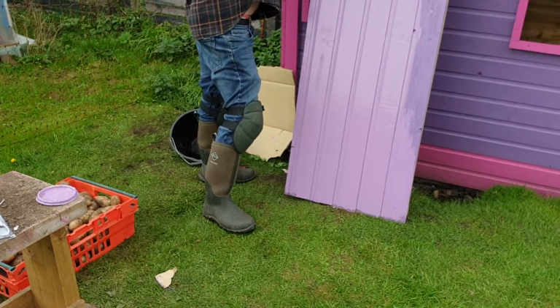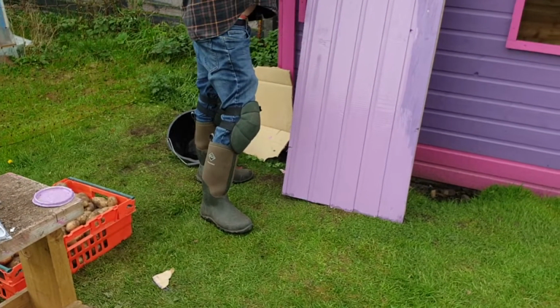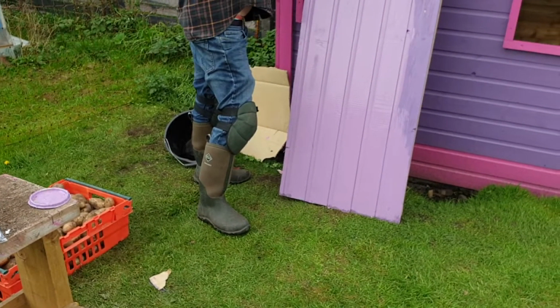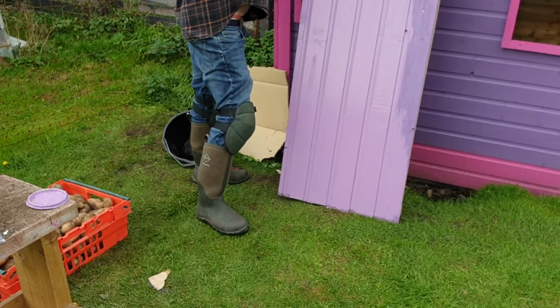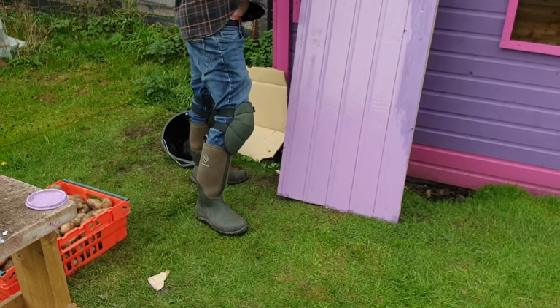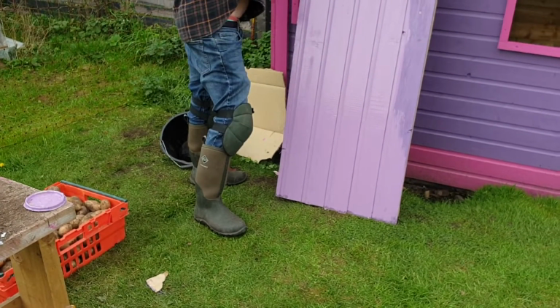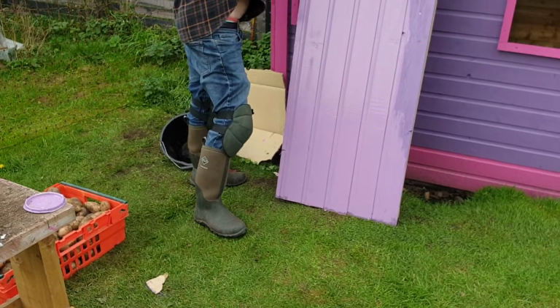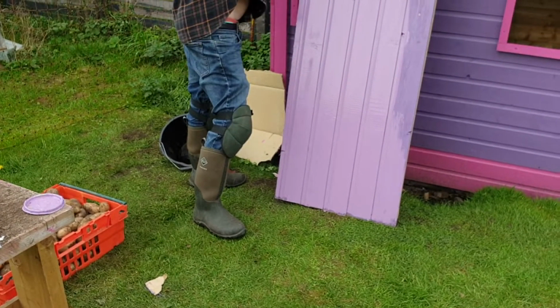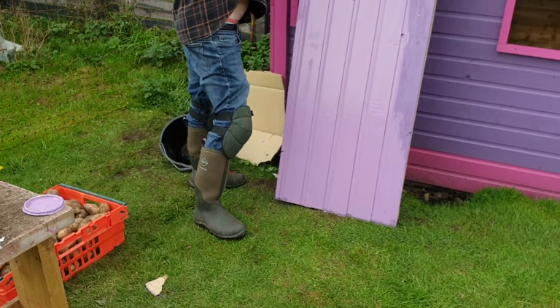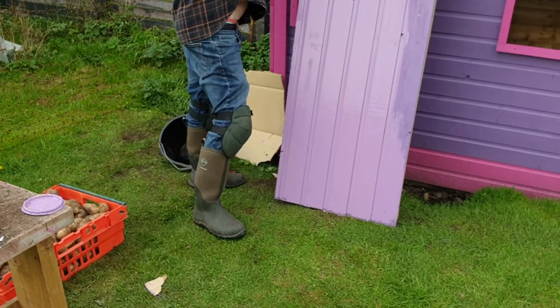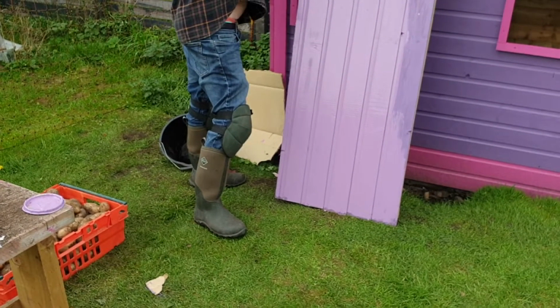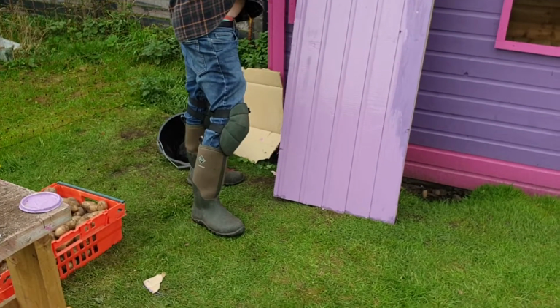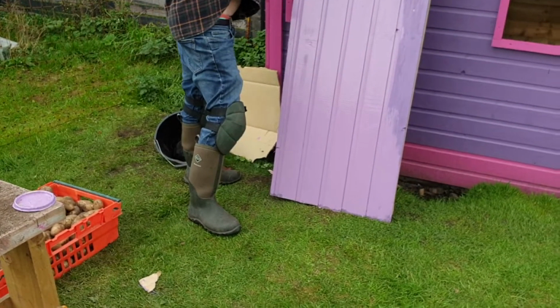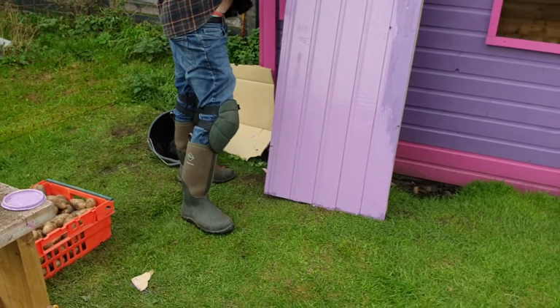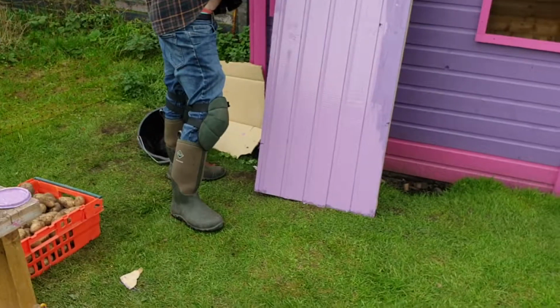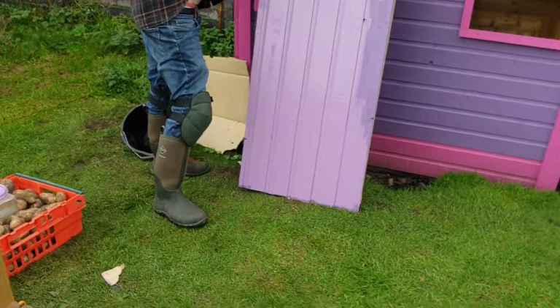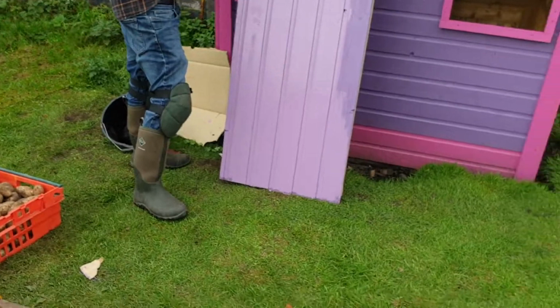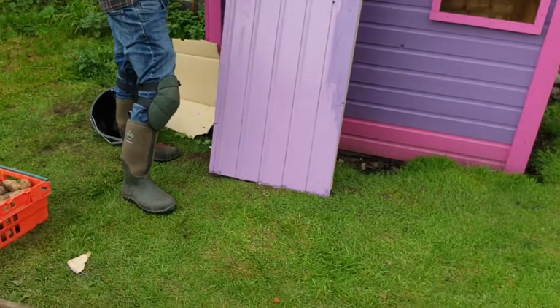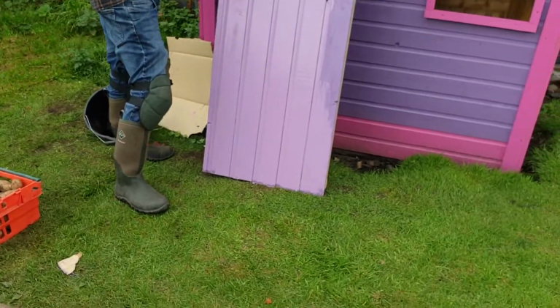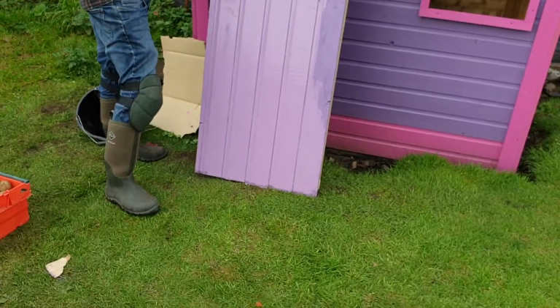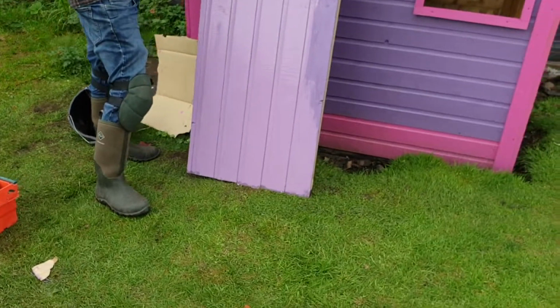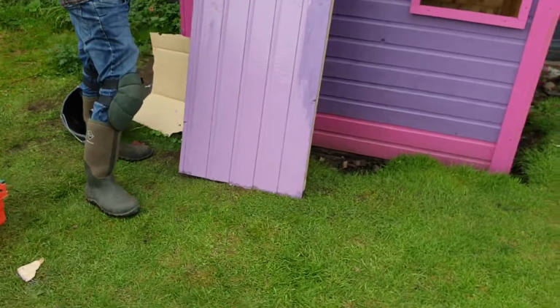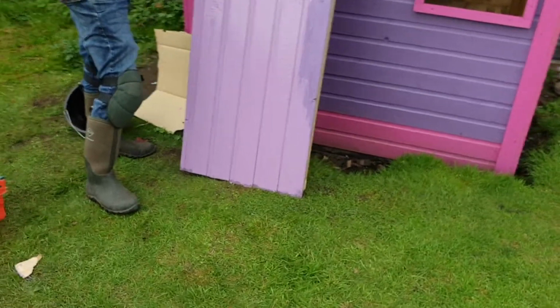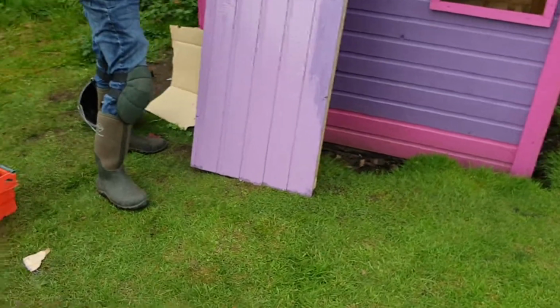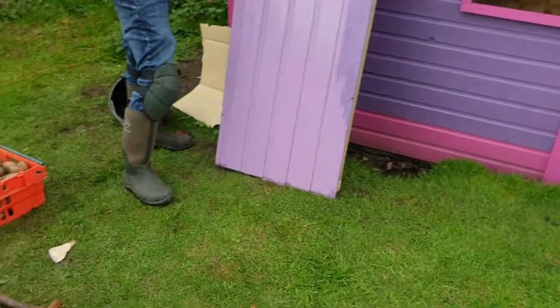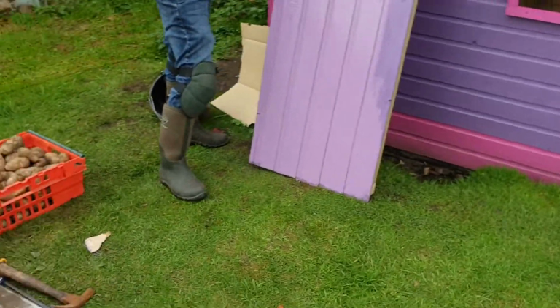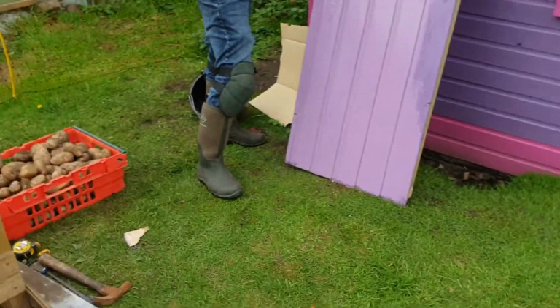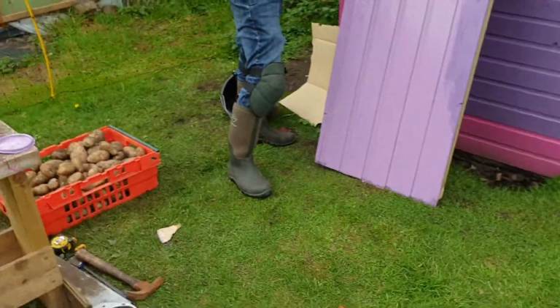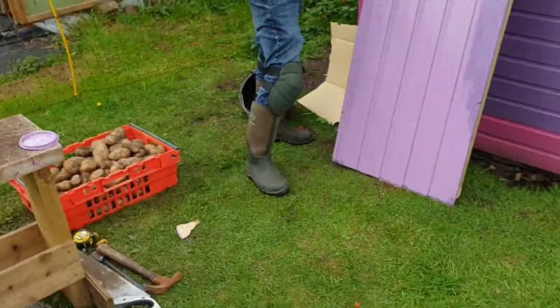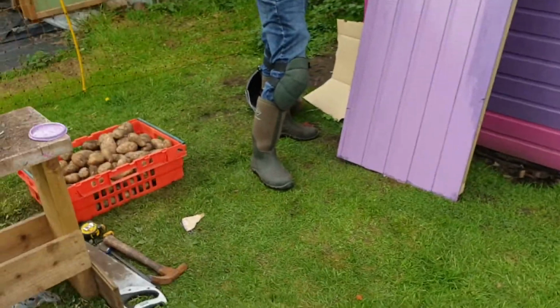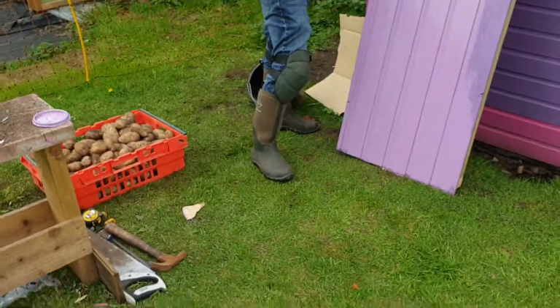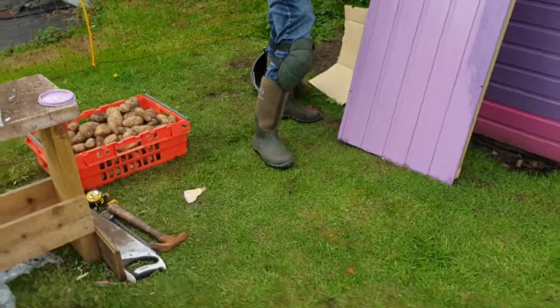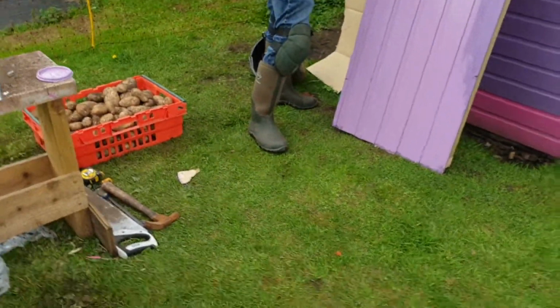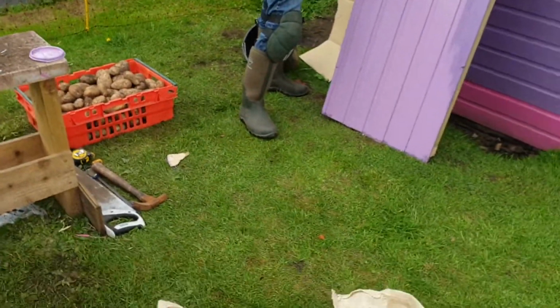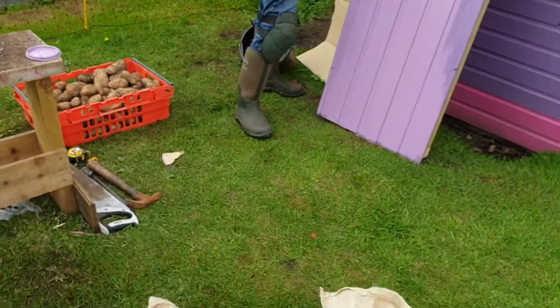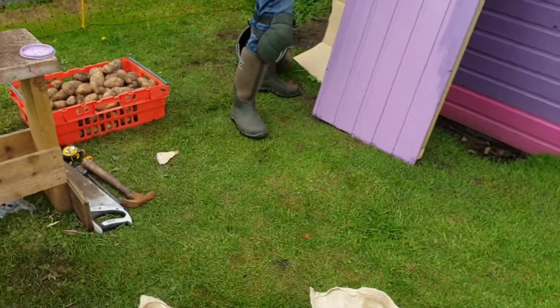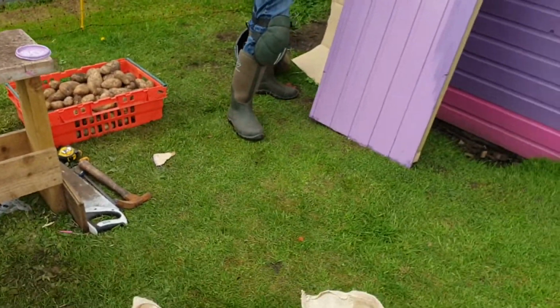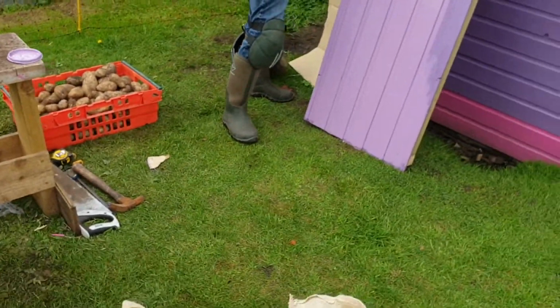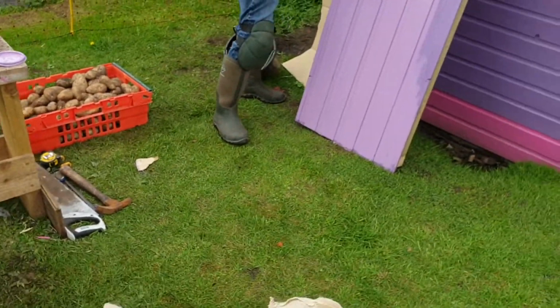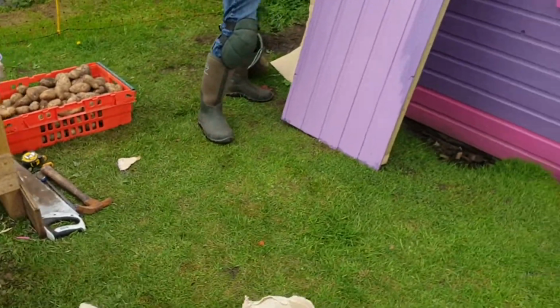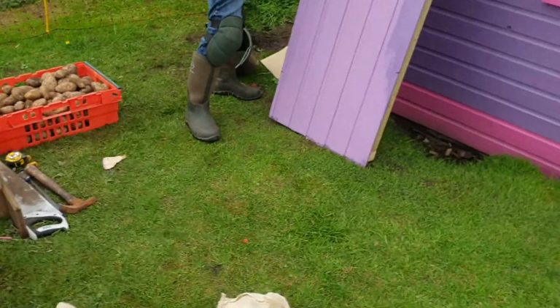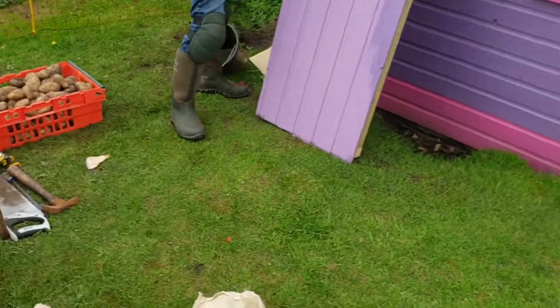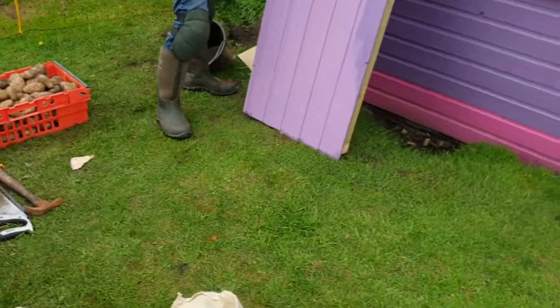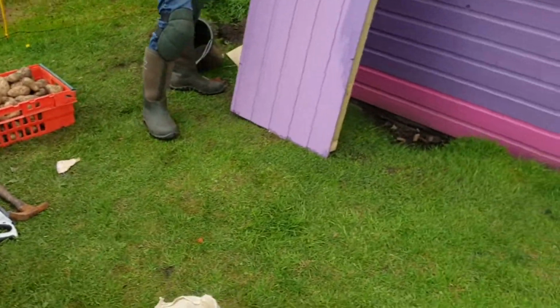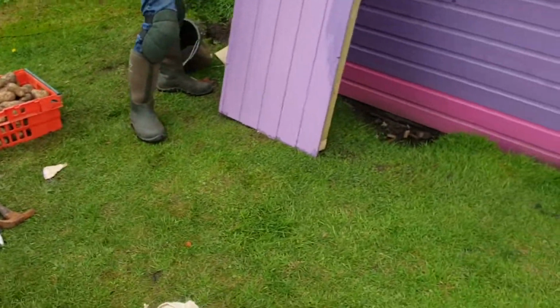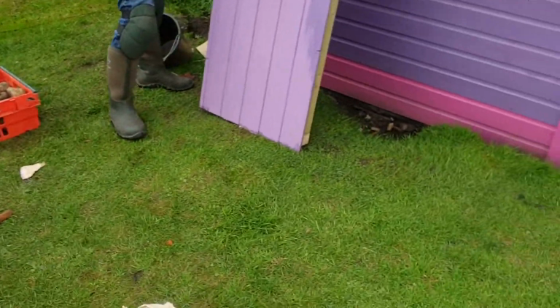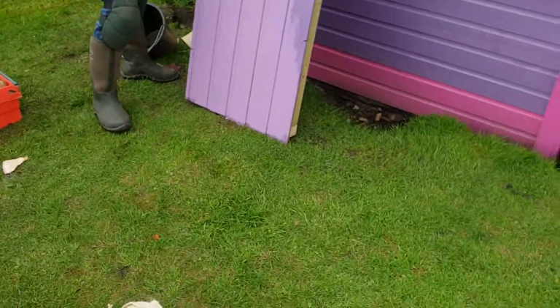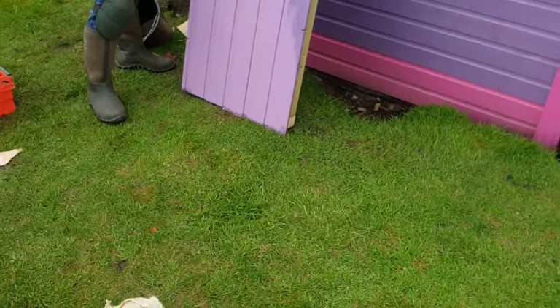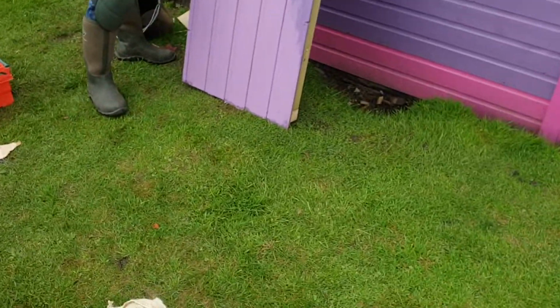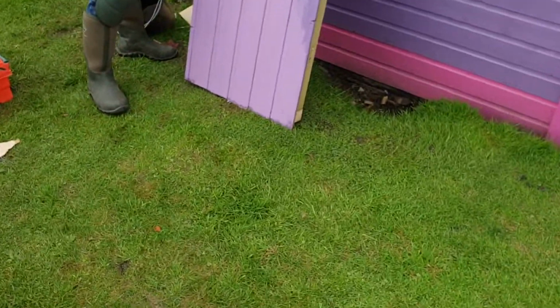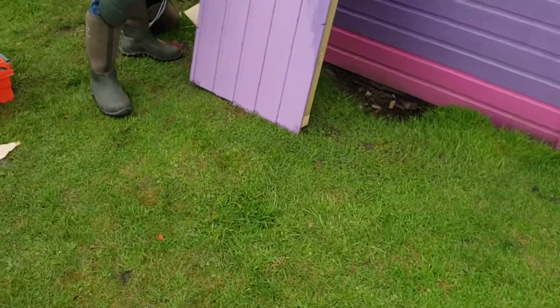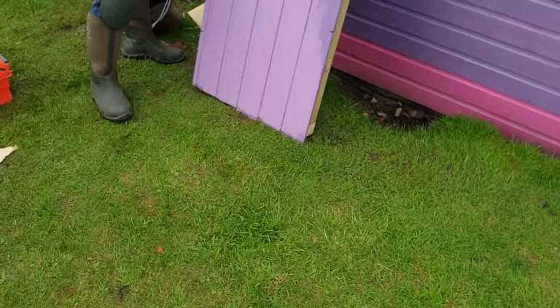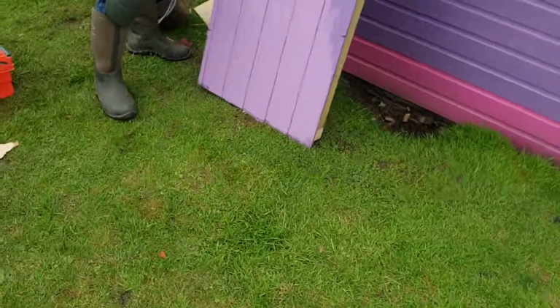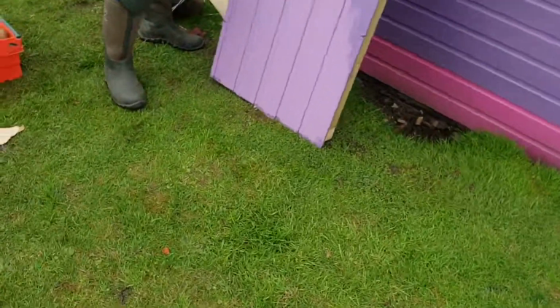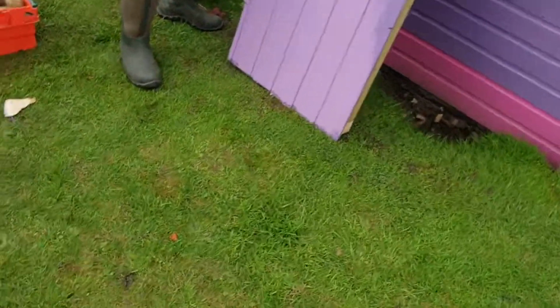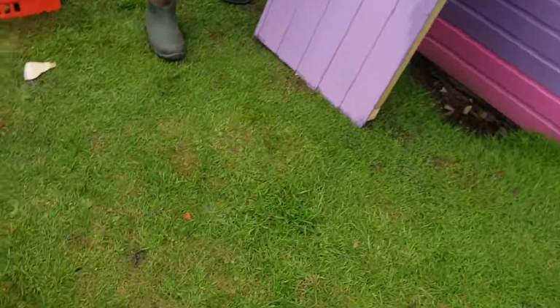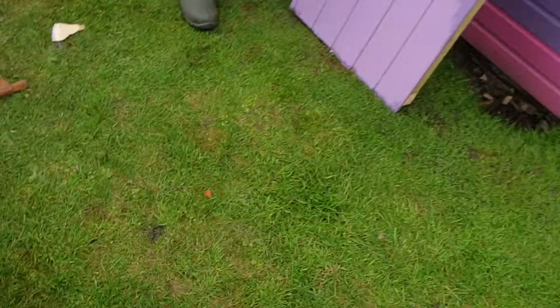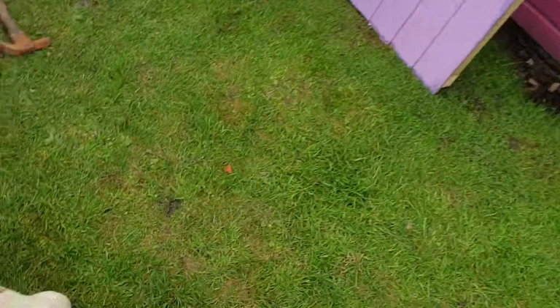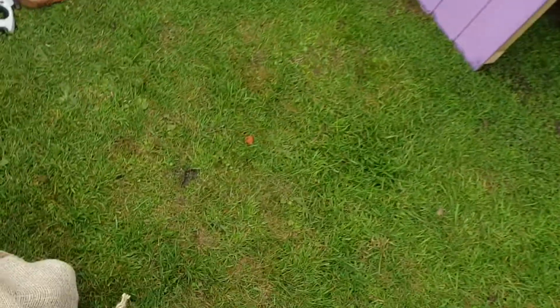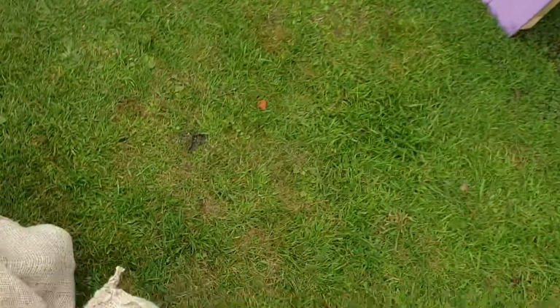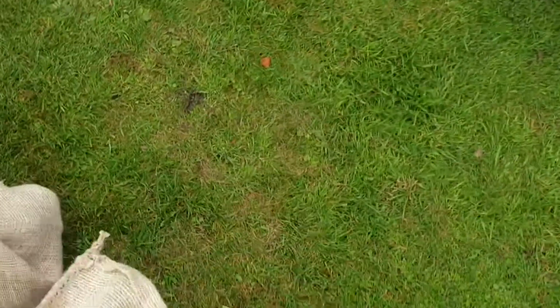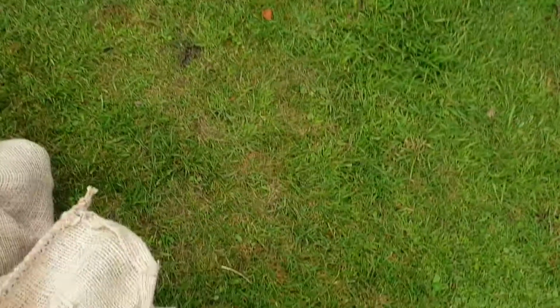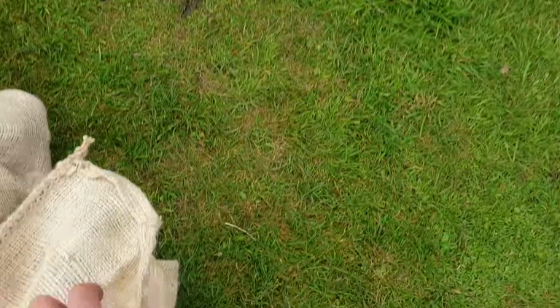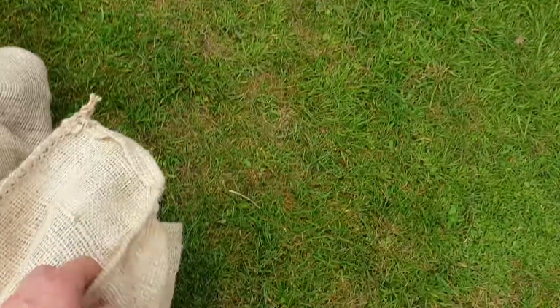About 300 pounds of potatoes, but probably more than half of them are getting binned. Sickening.